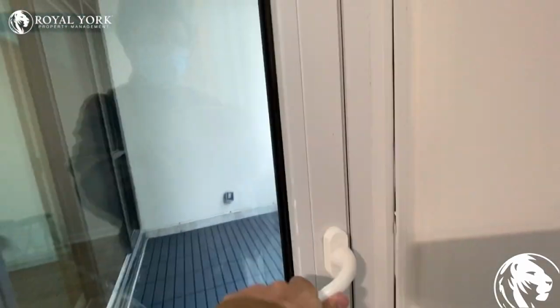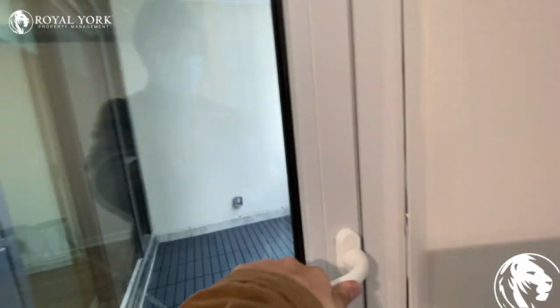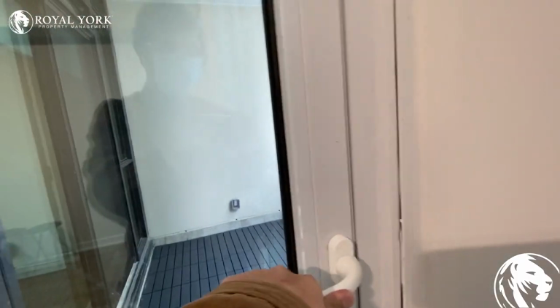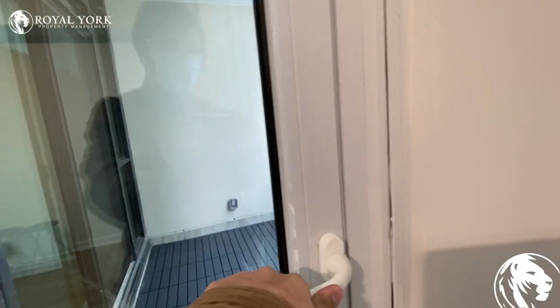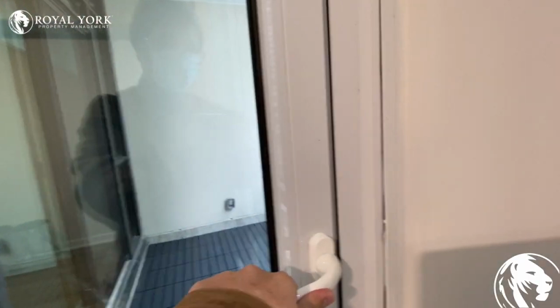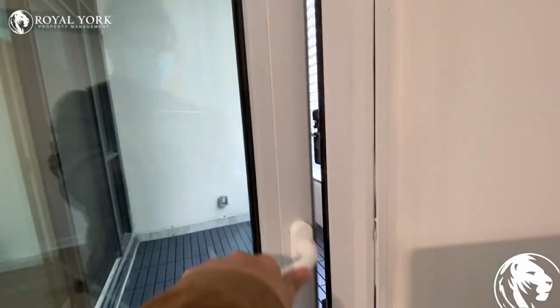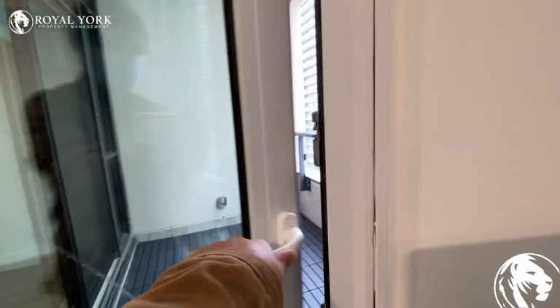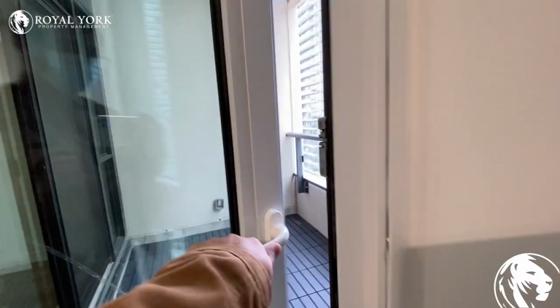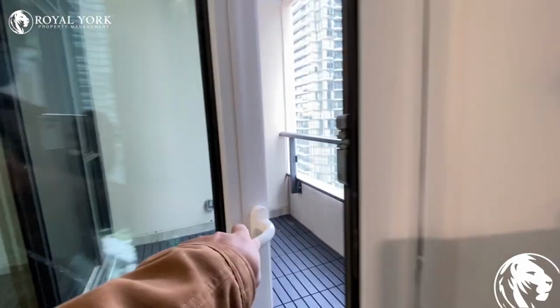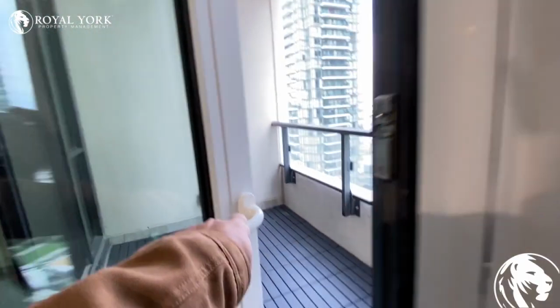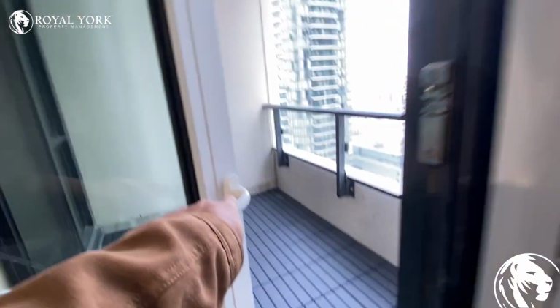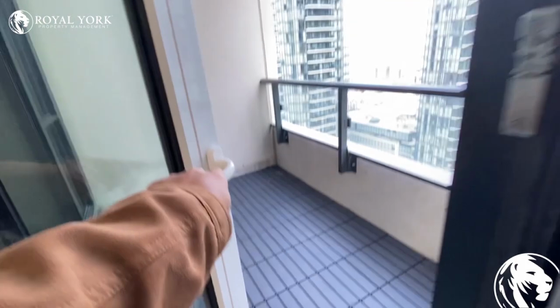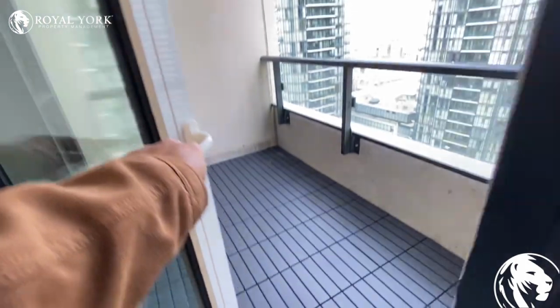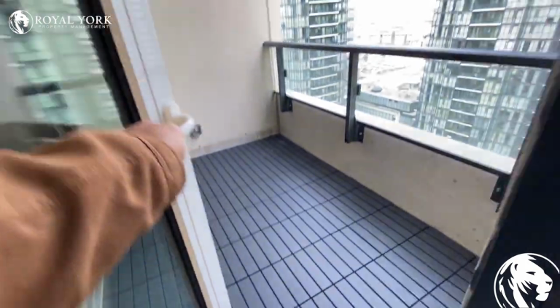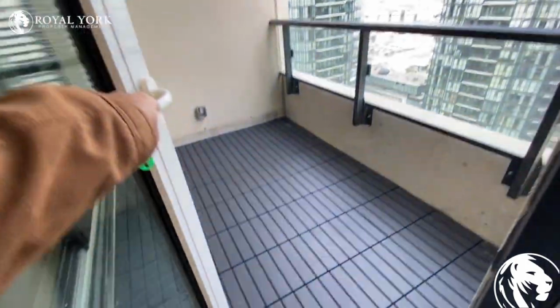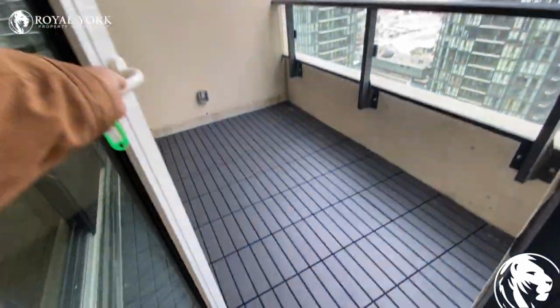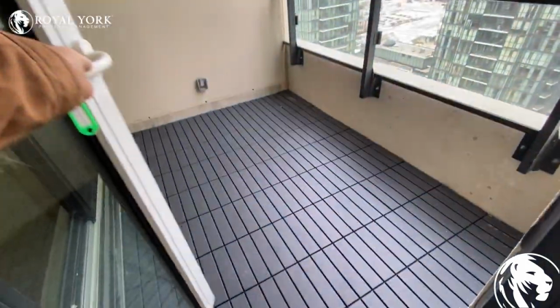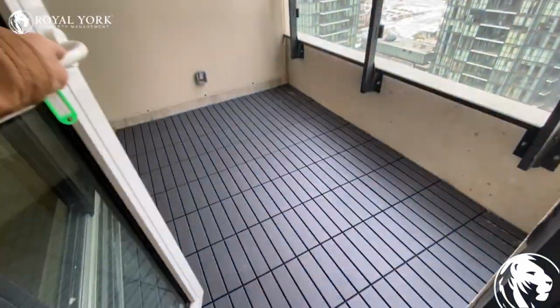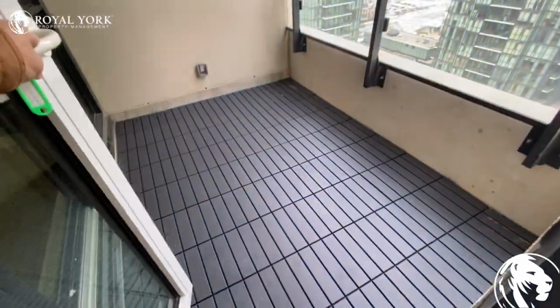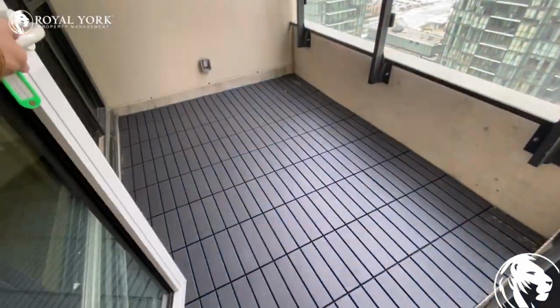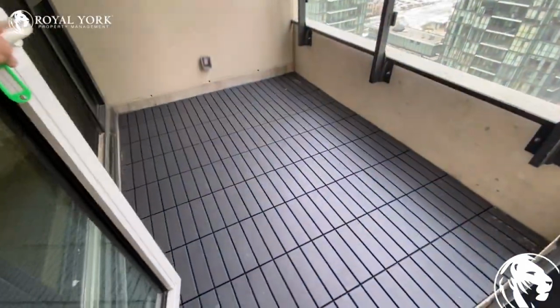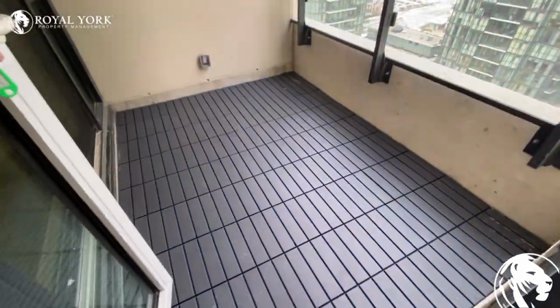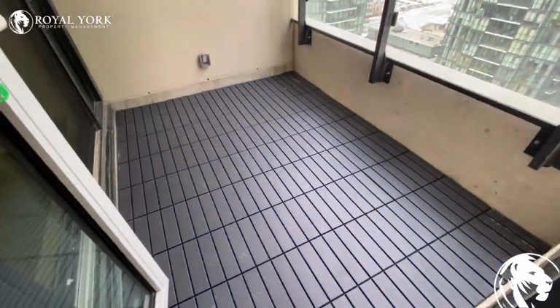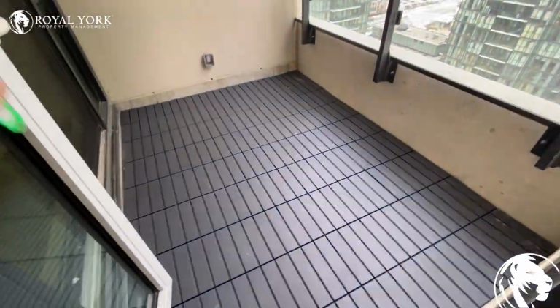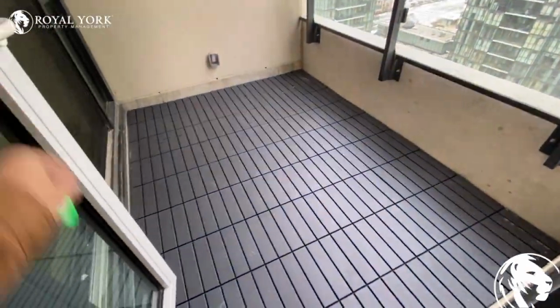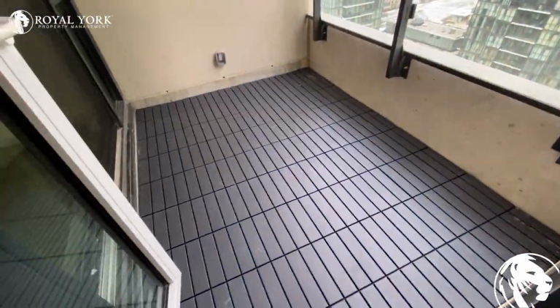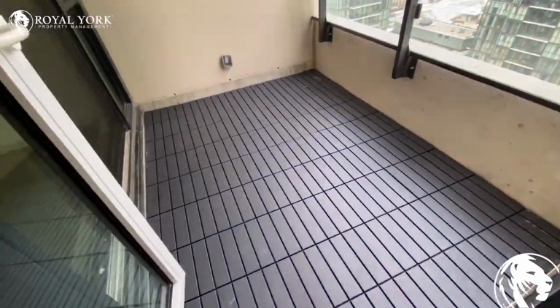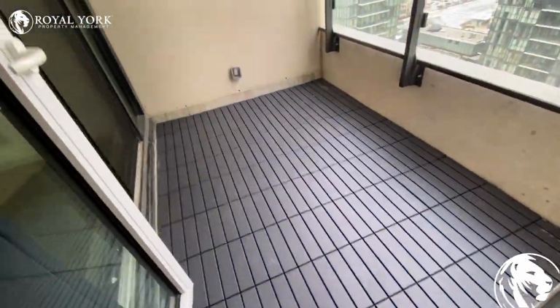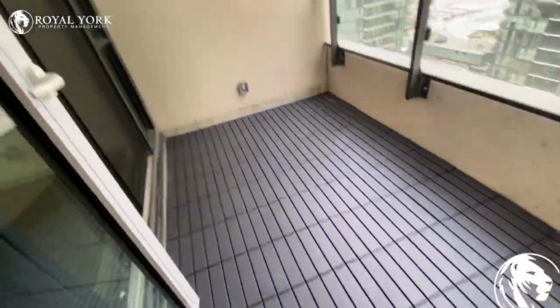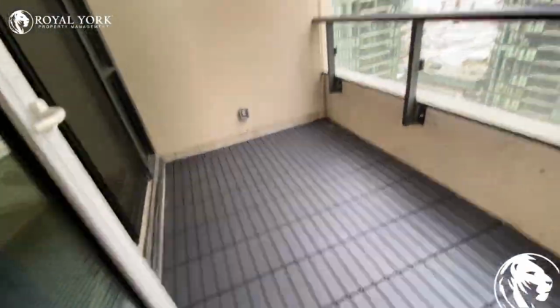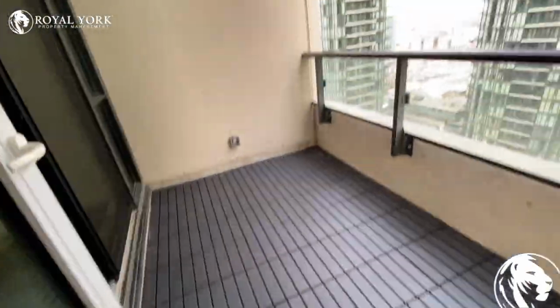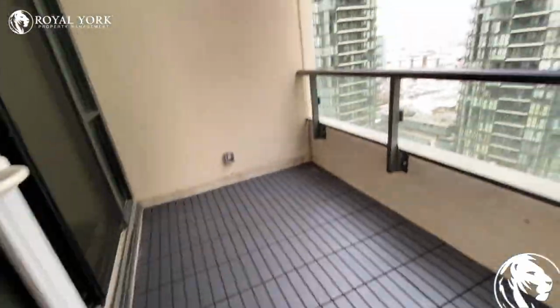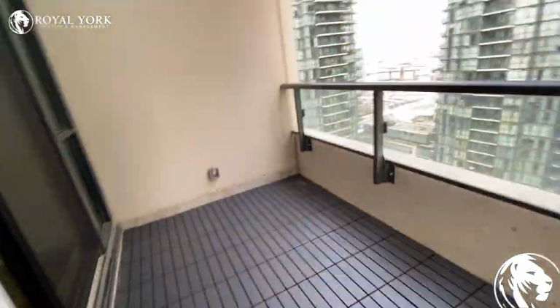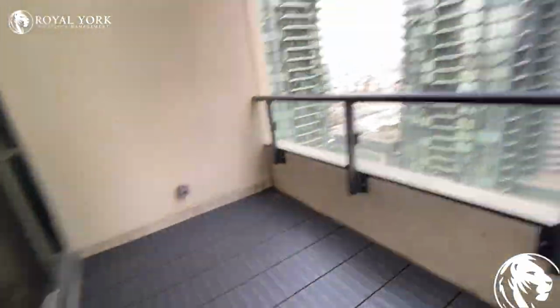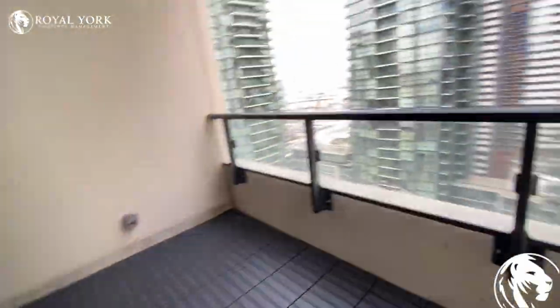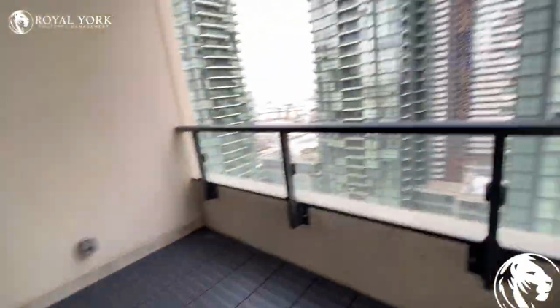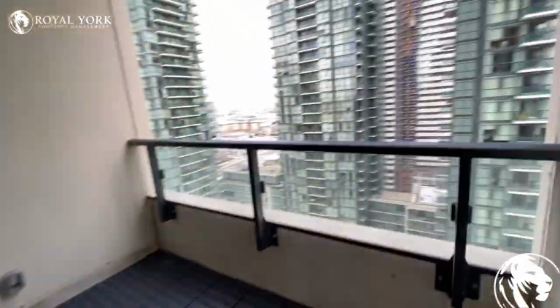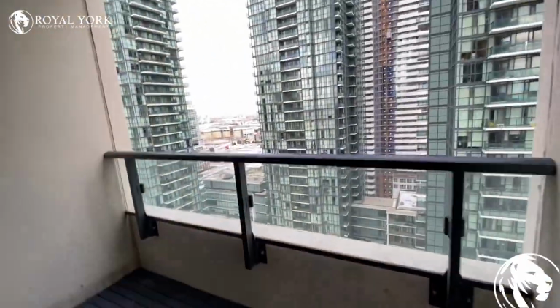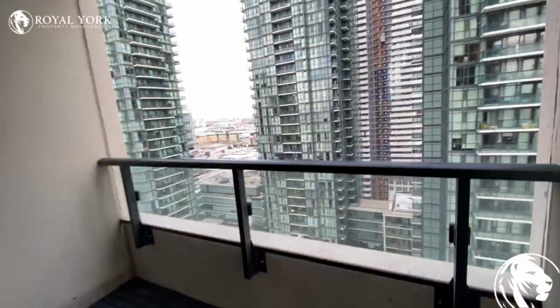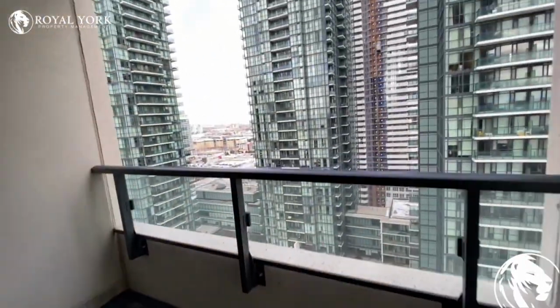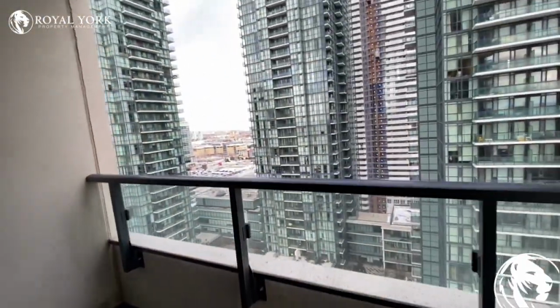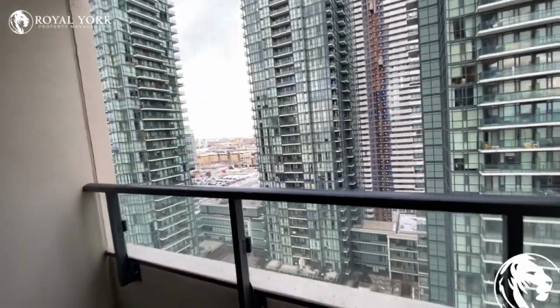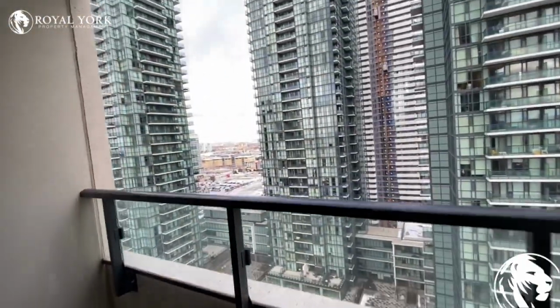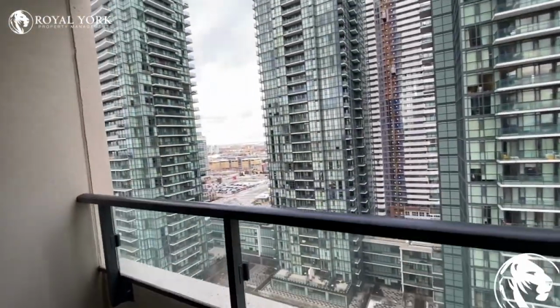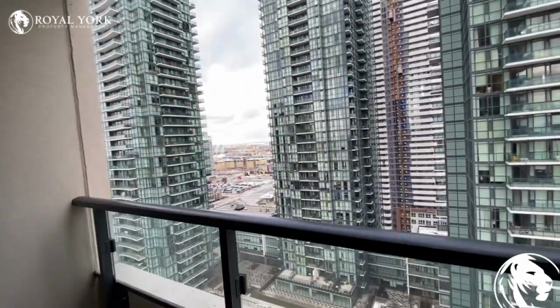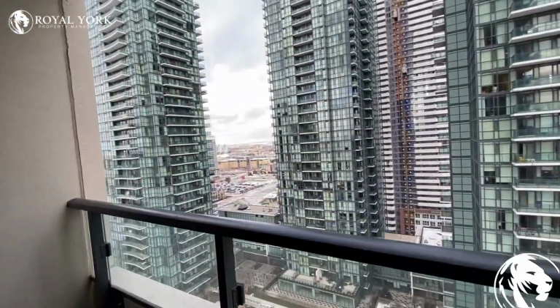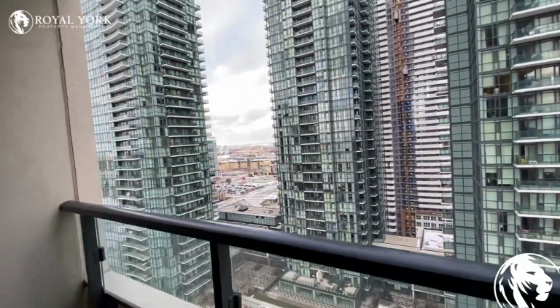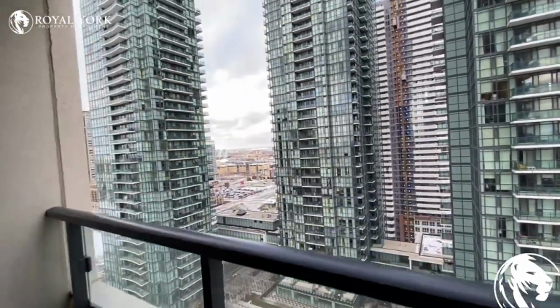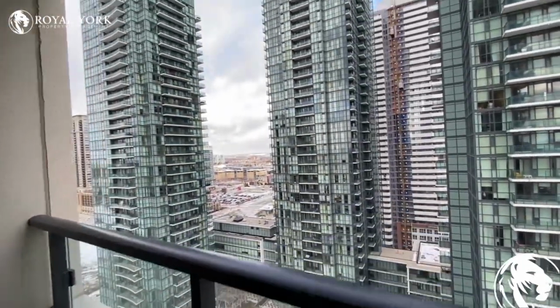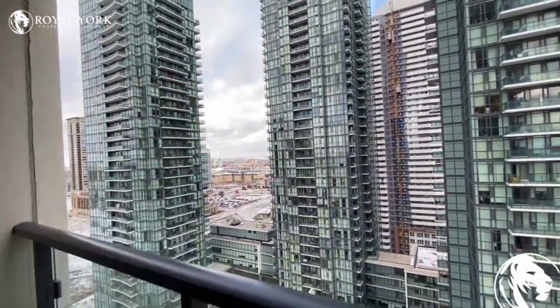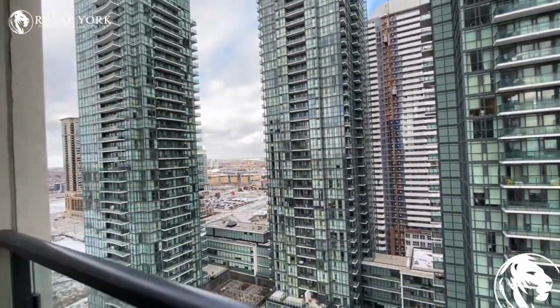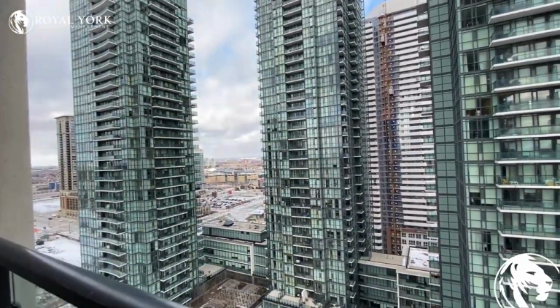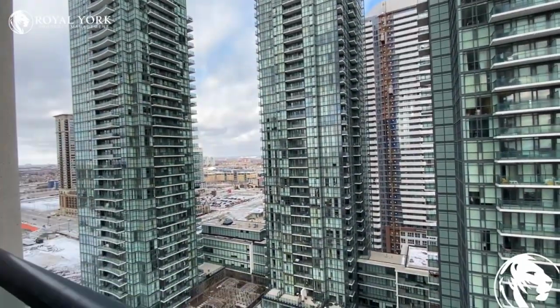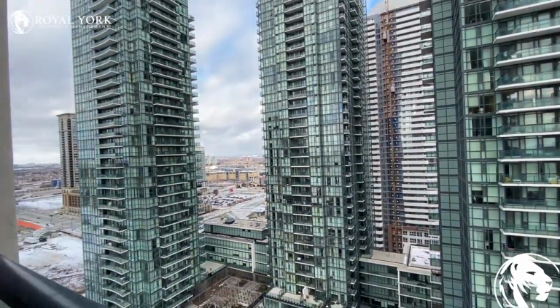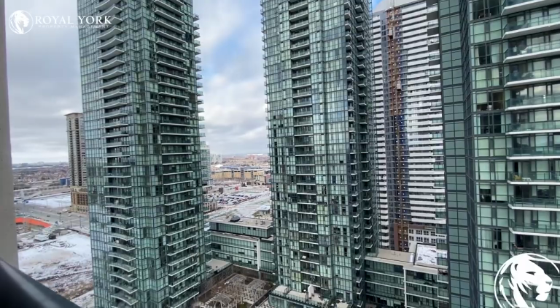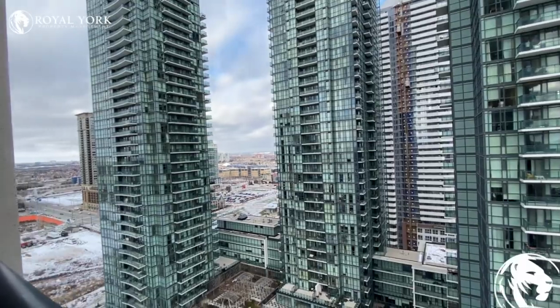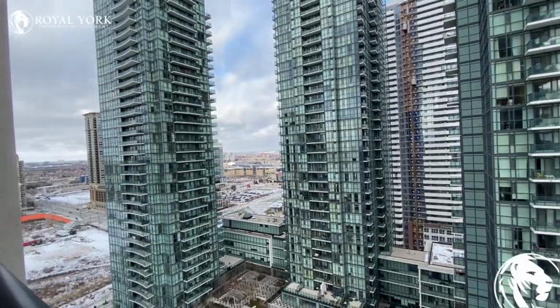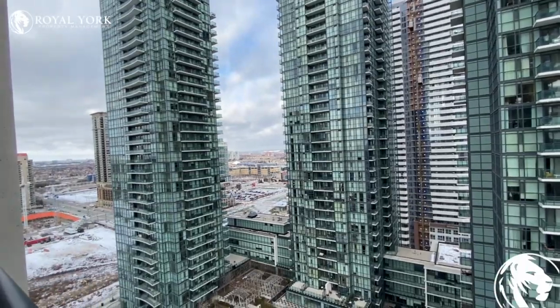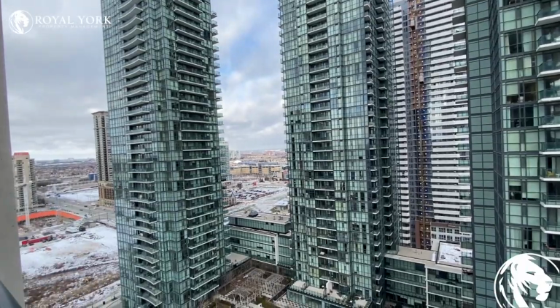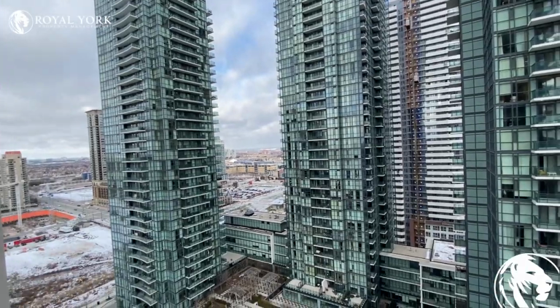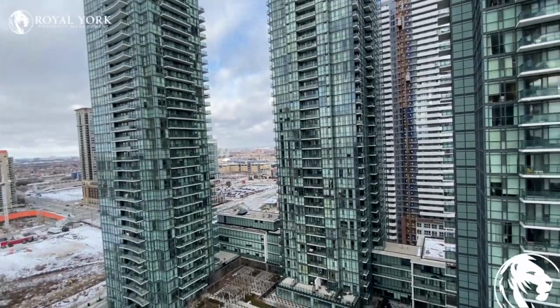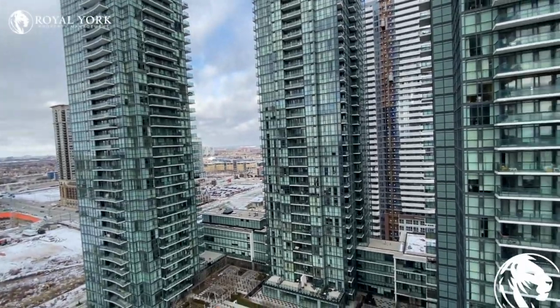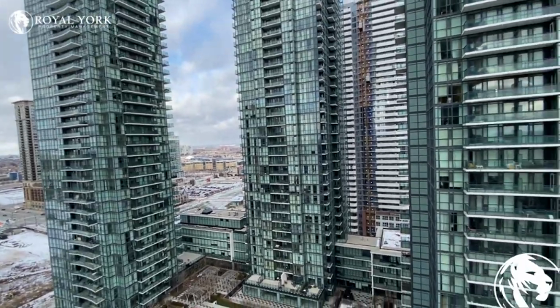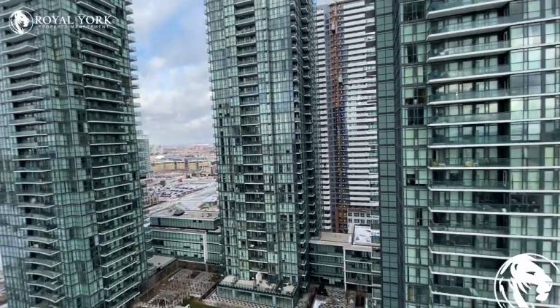It's a really nice unit in Mississauga. Open it up — there we go. That's the view.